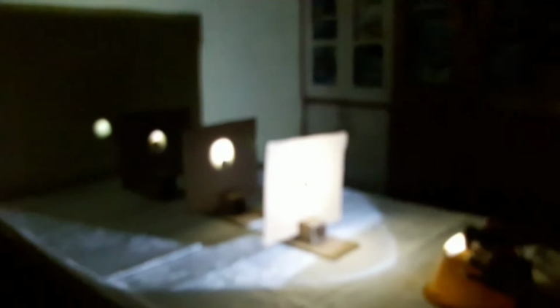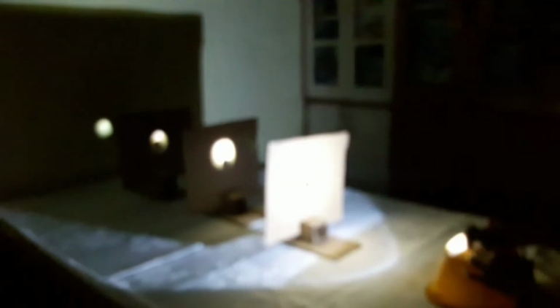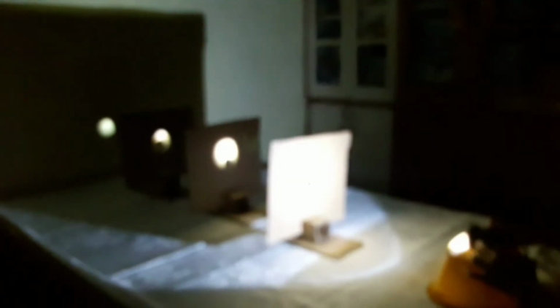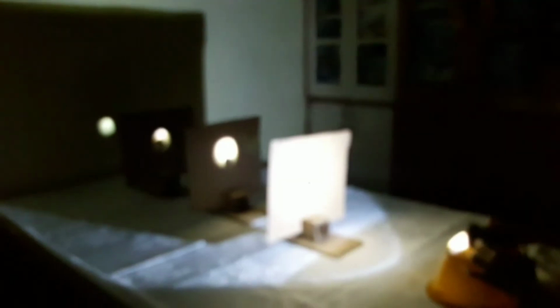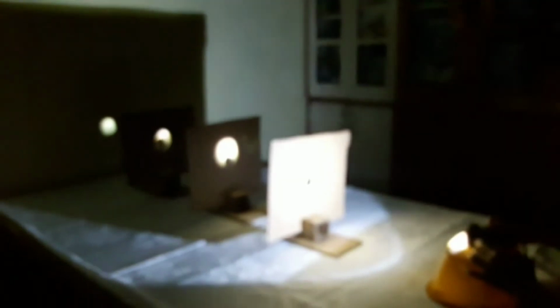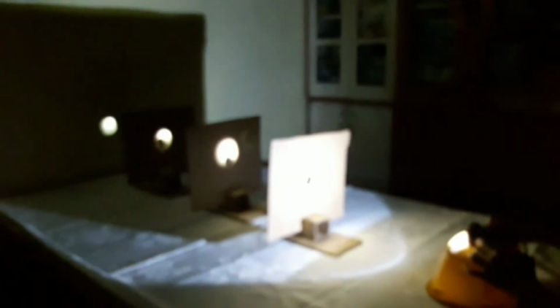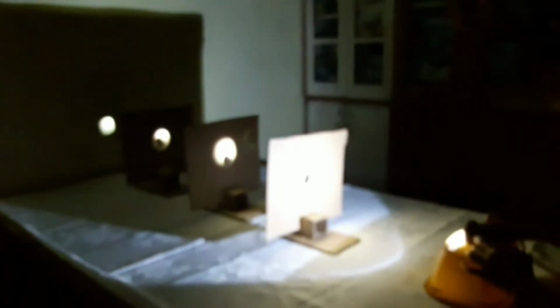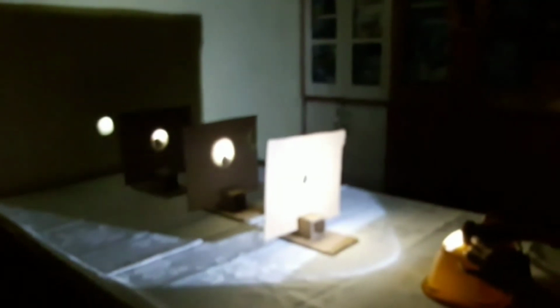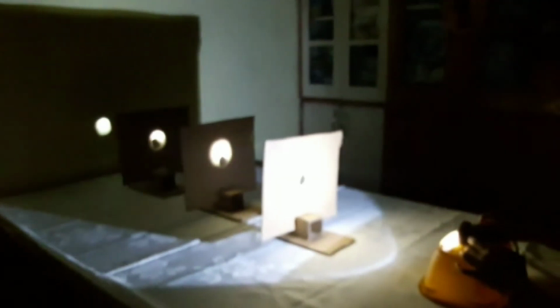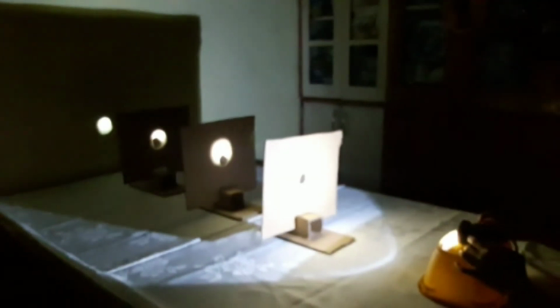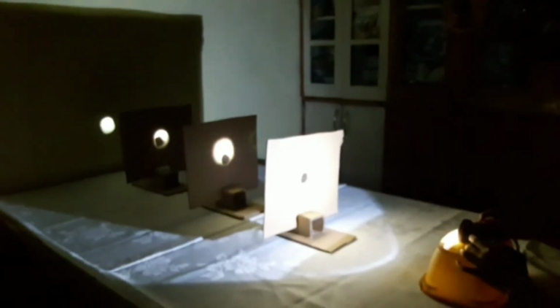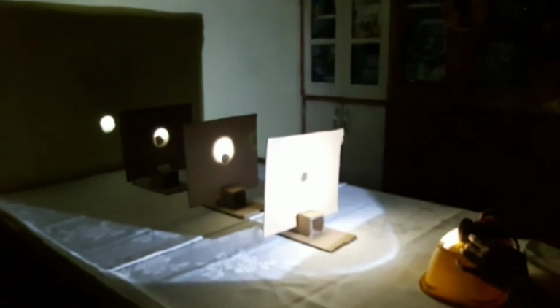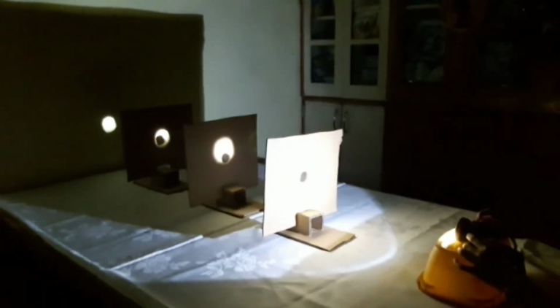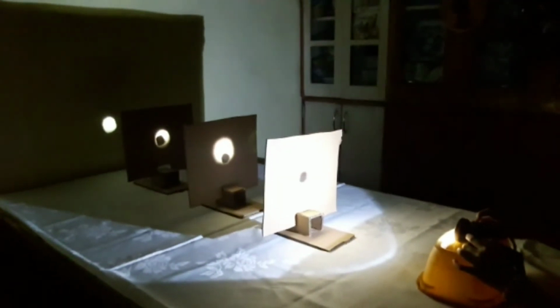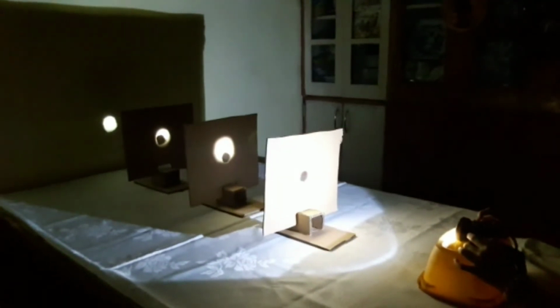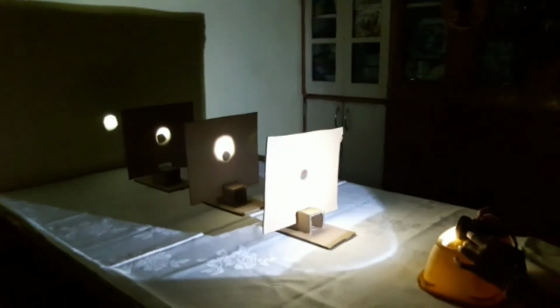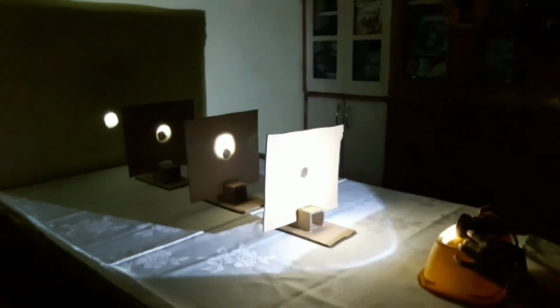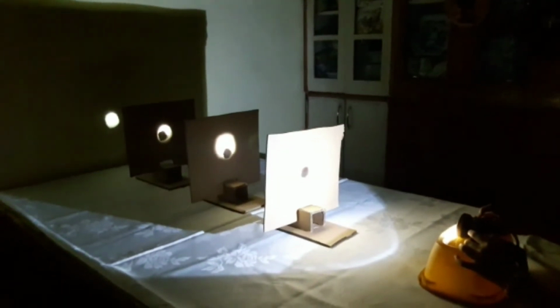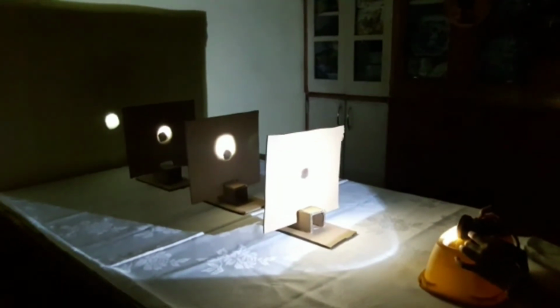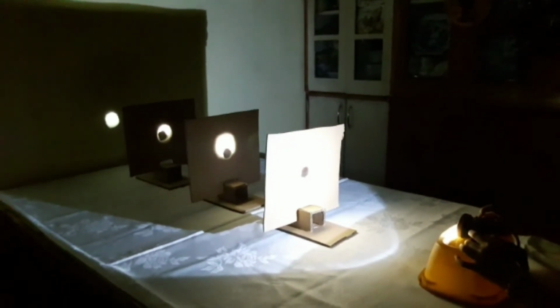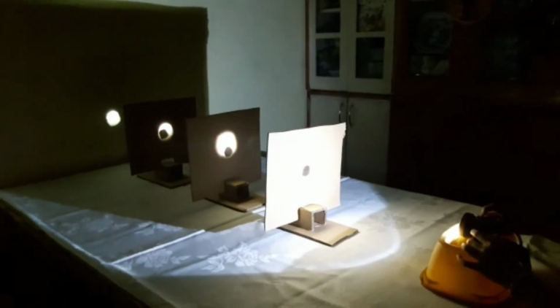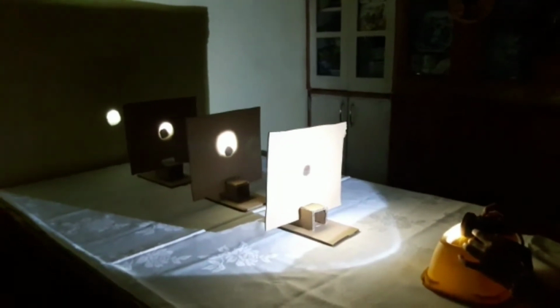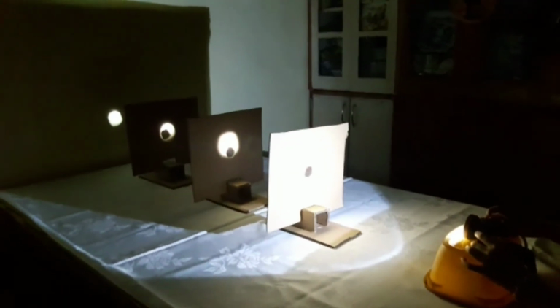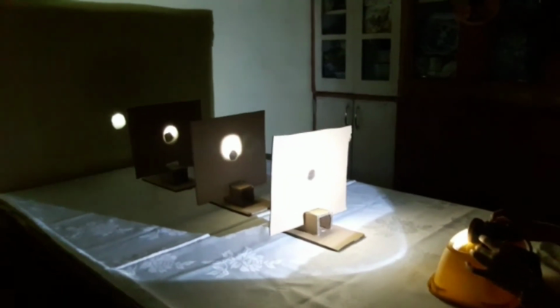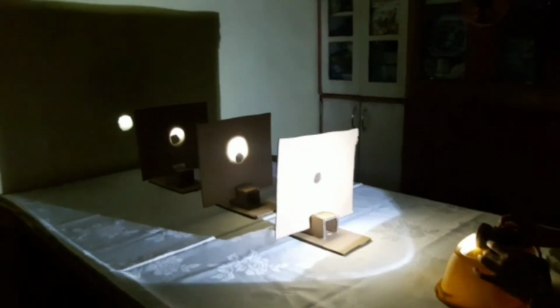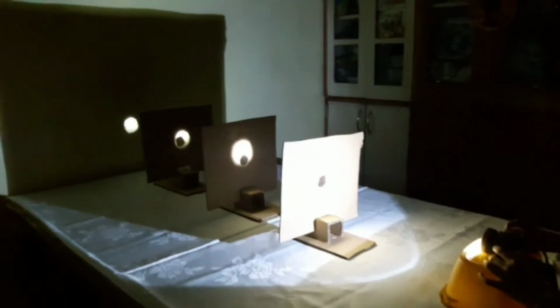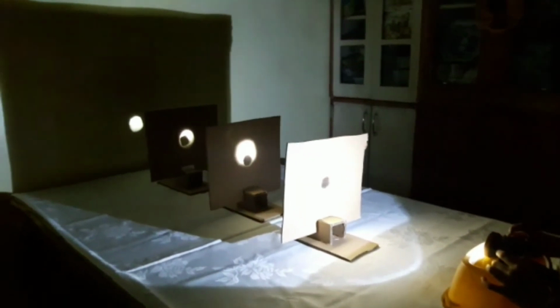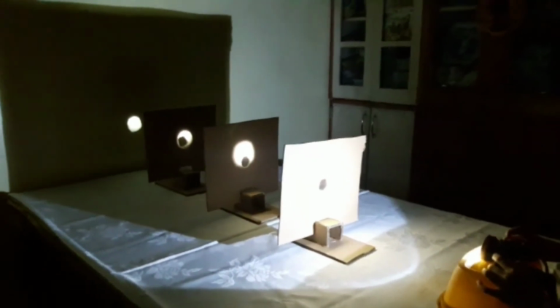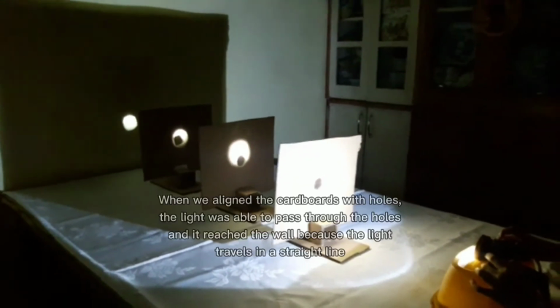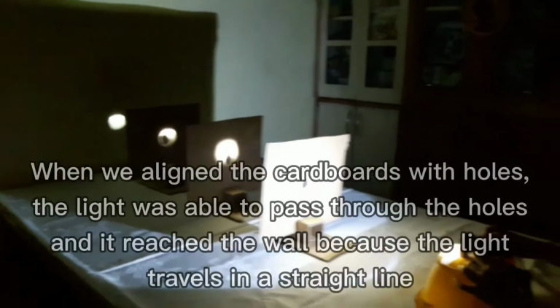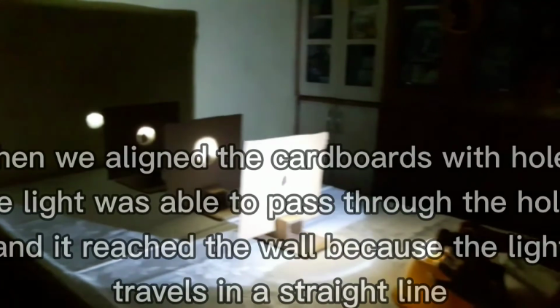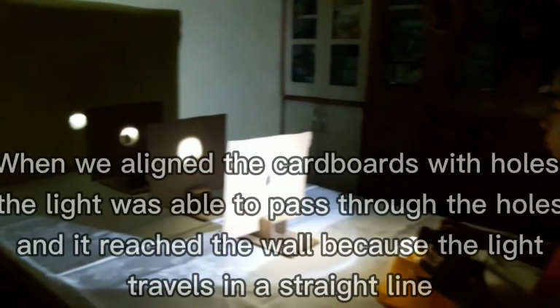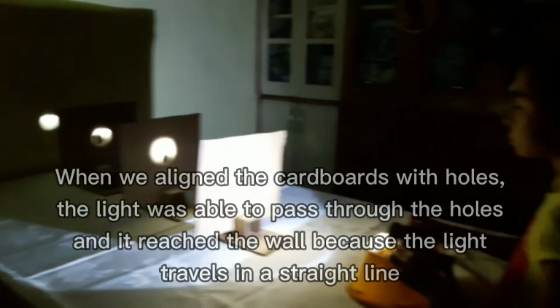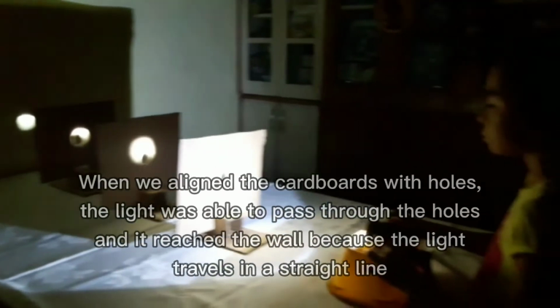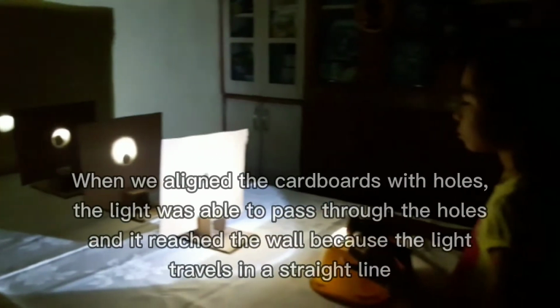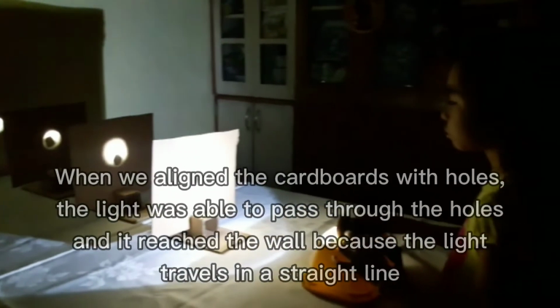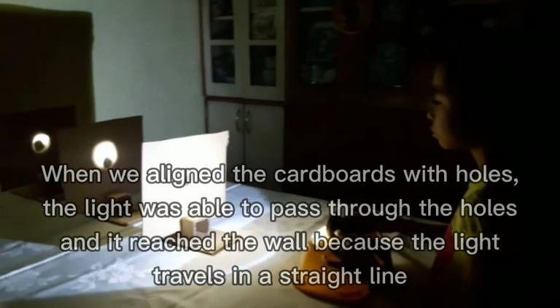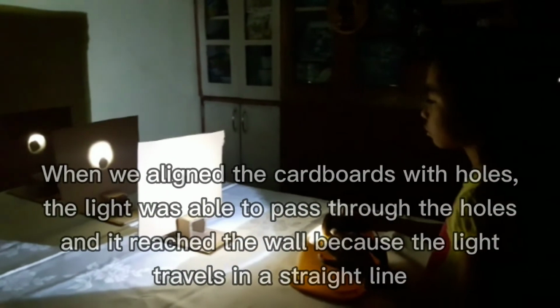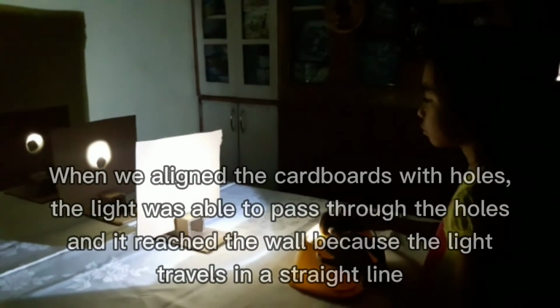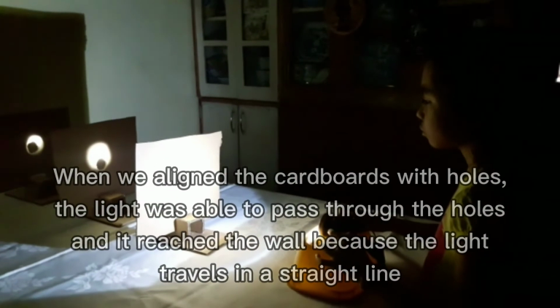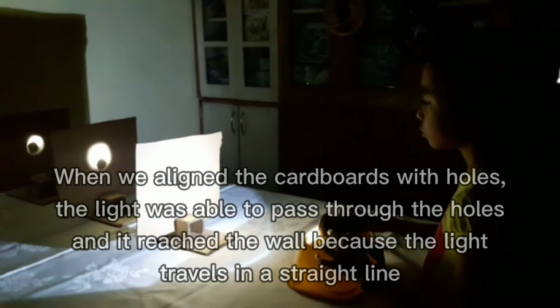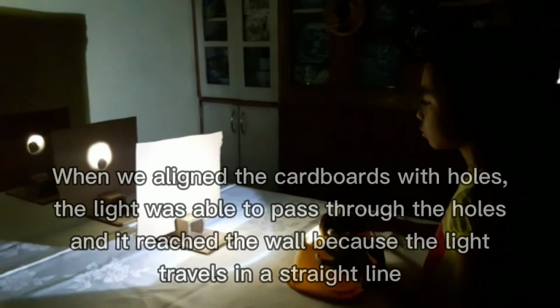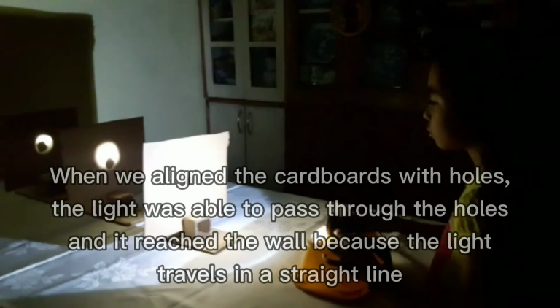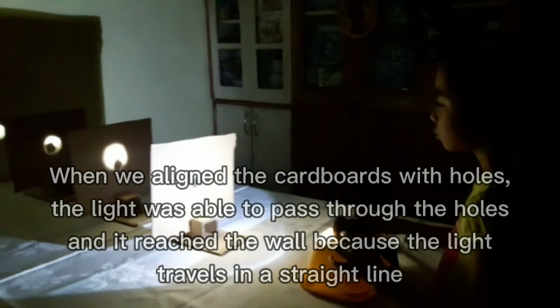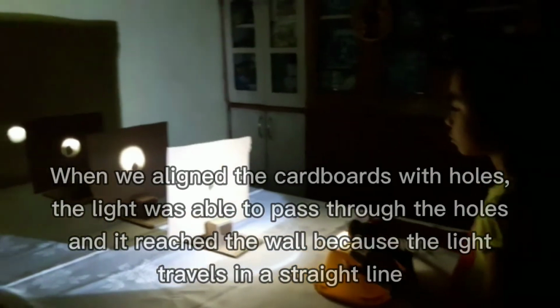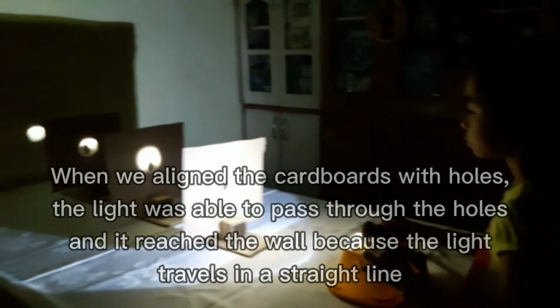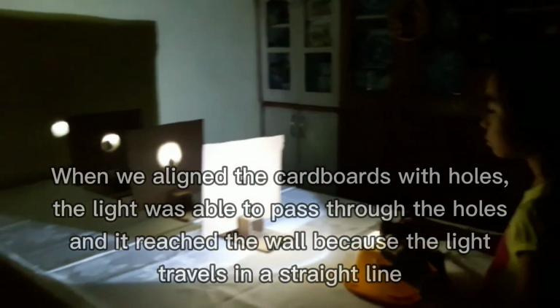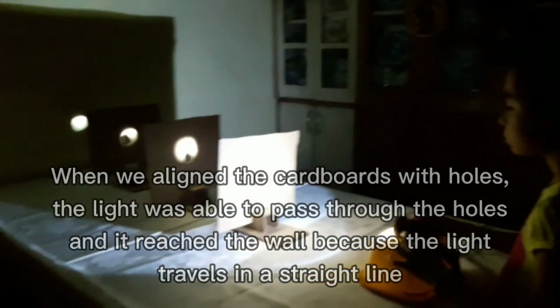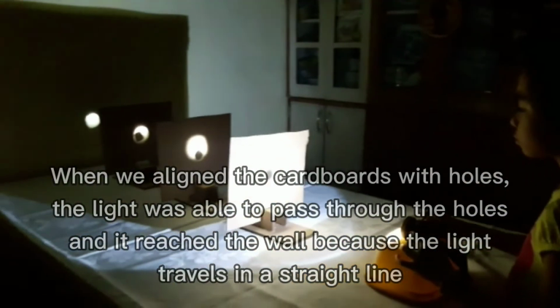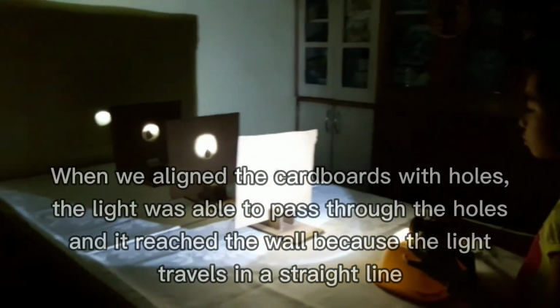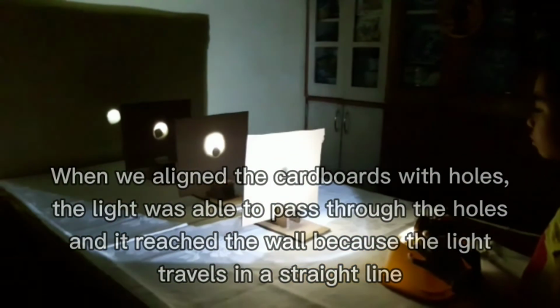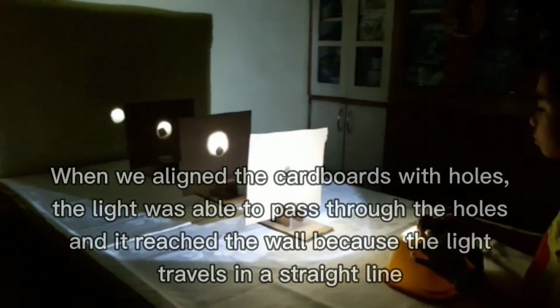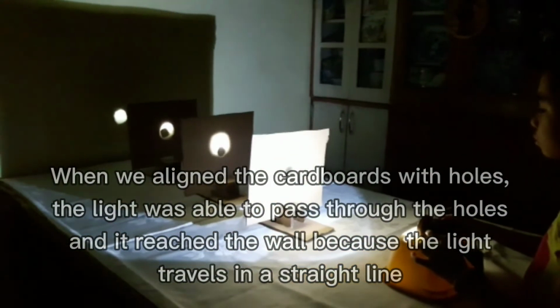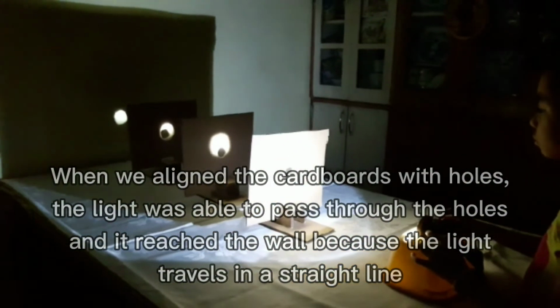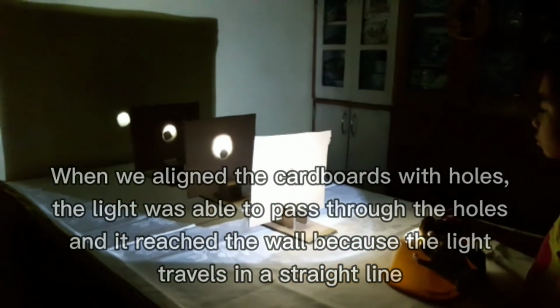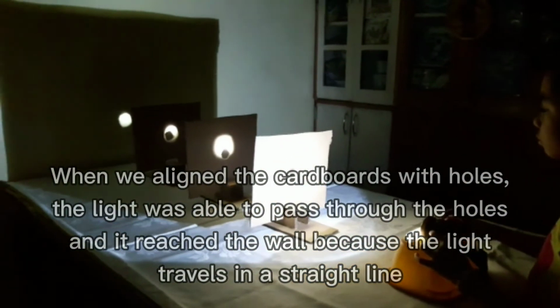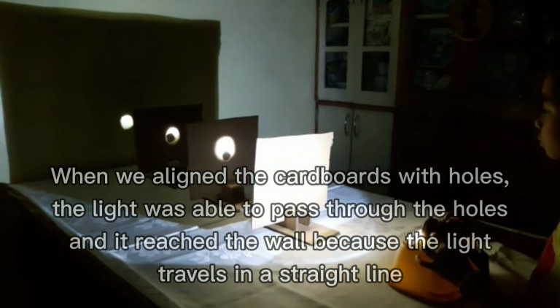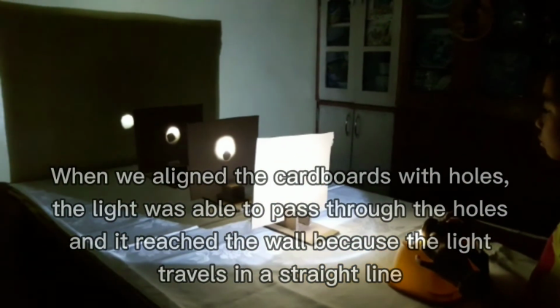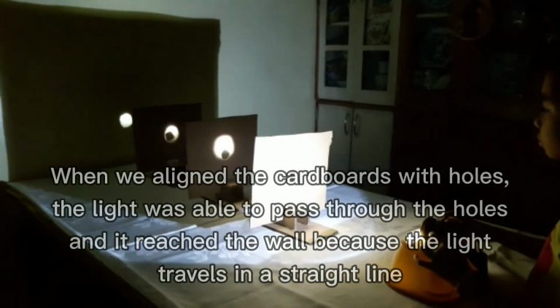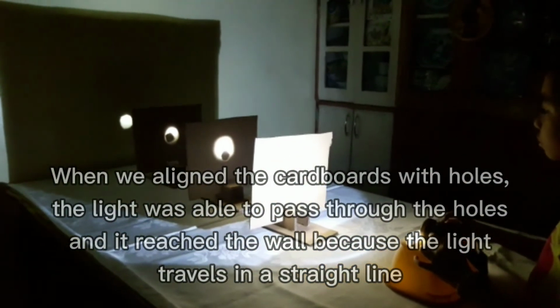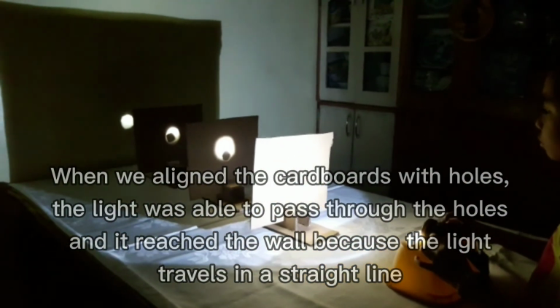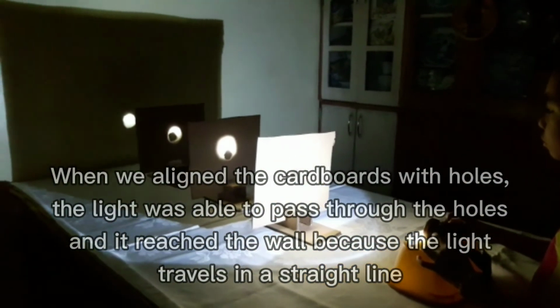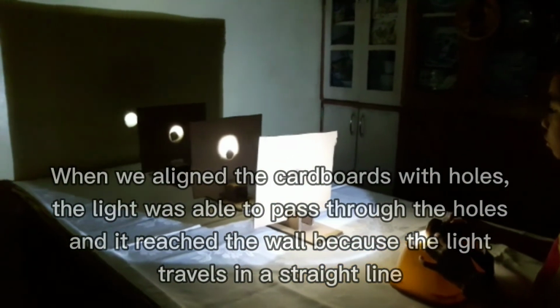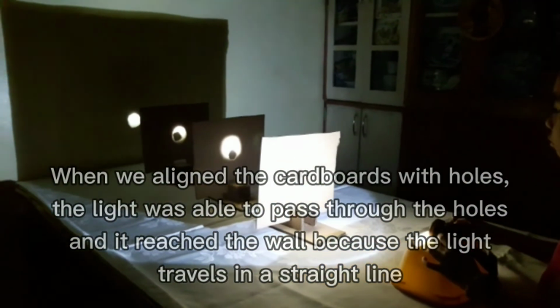Switch on the flashlight and focus its light through the holes. What happened? When we aligned the cardboard with holes,